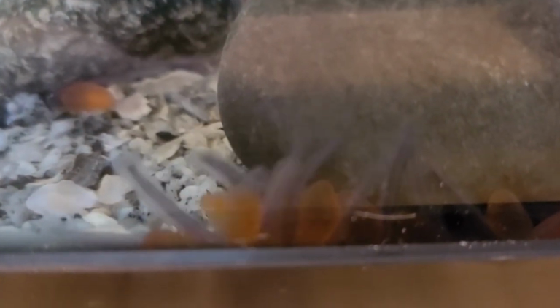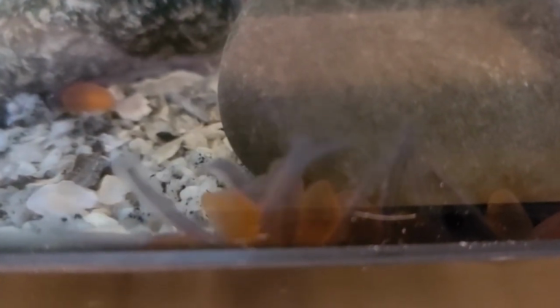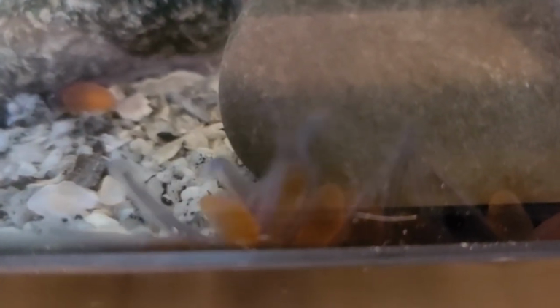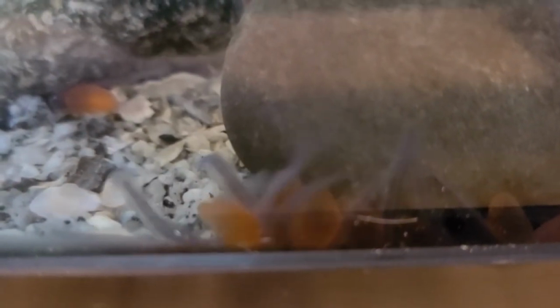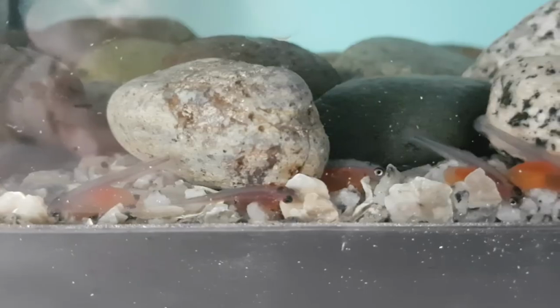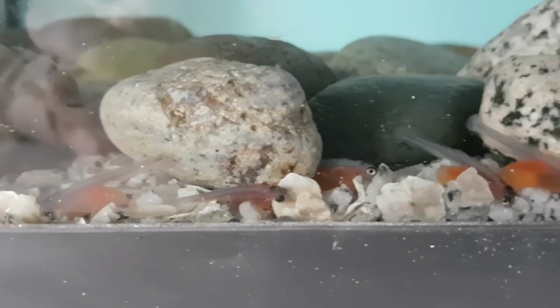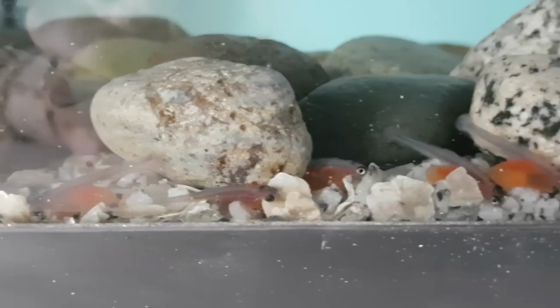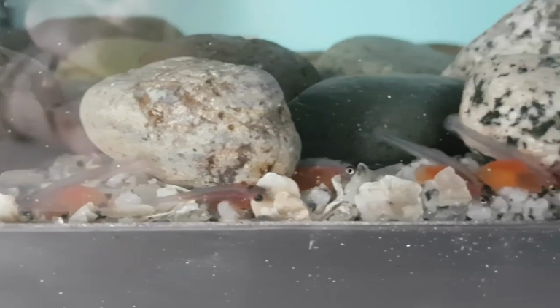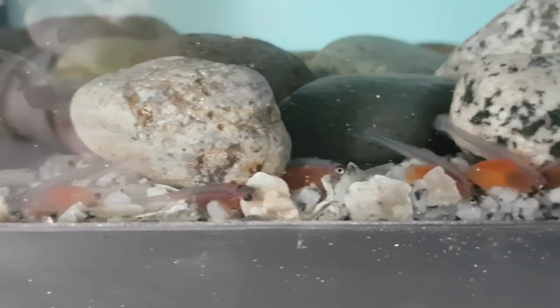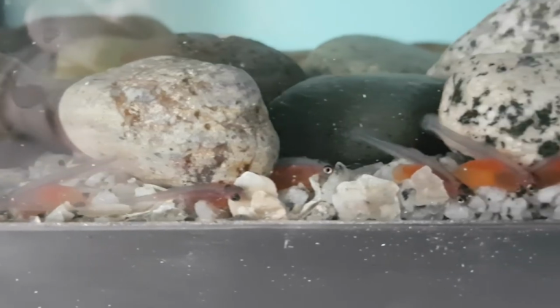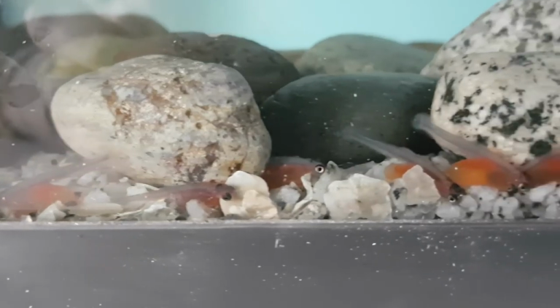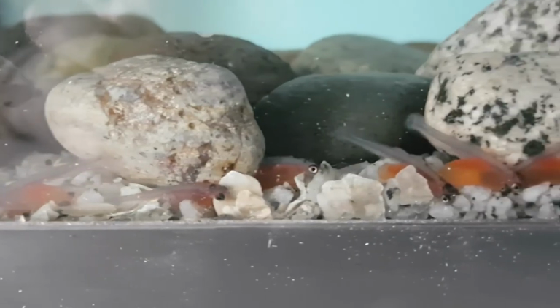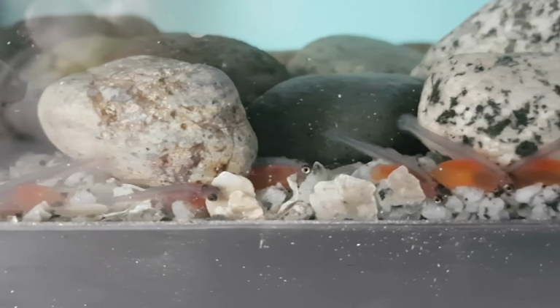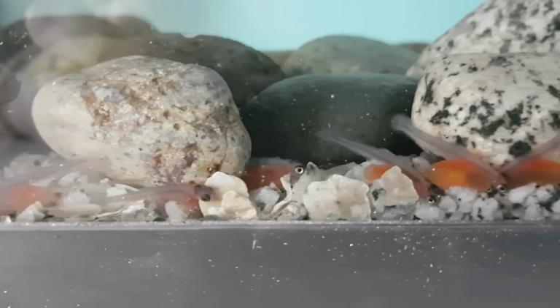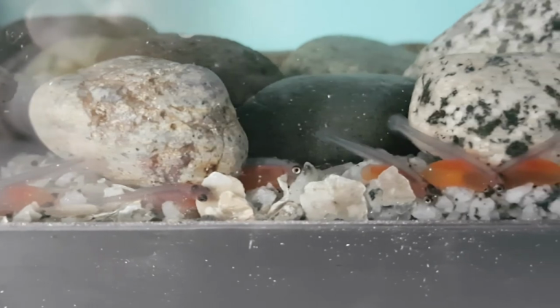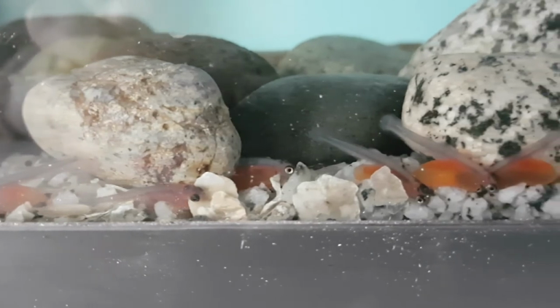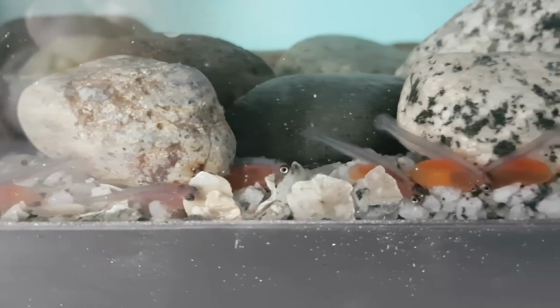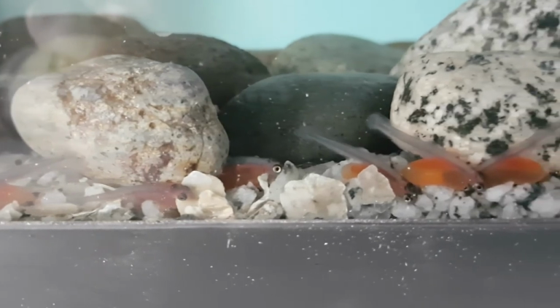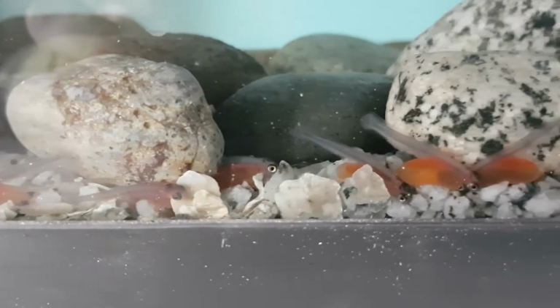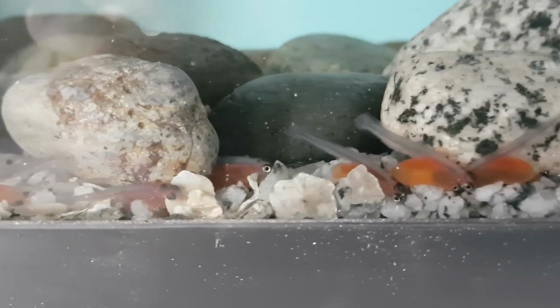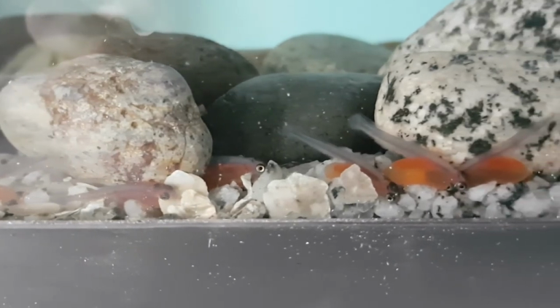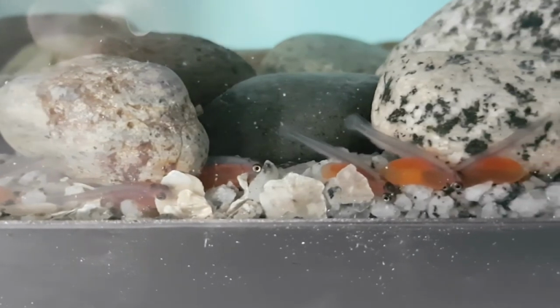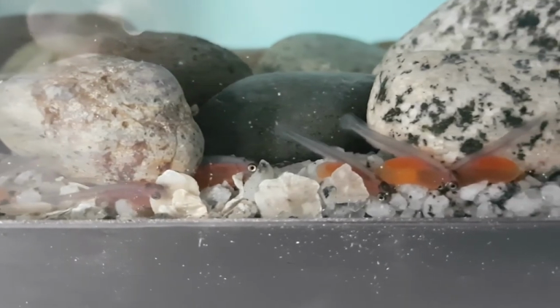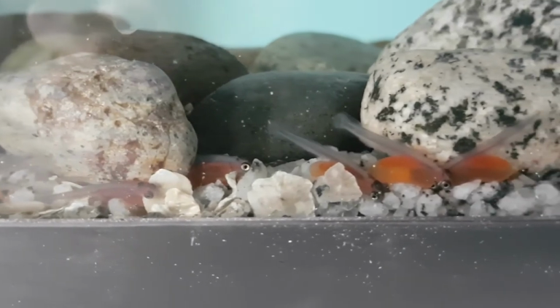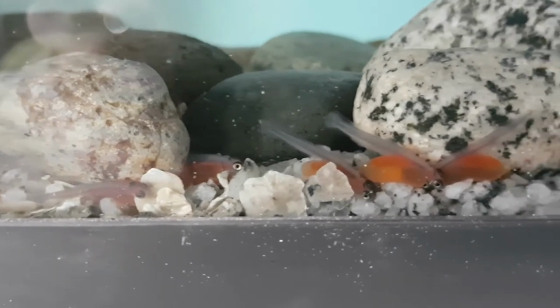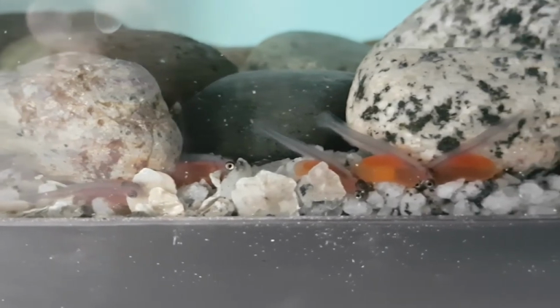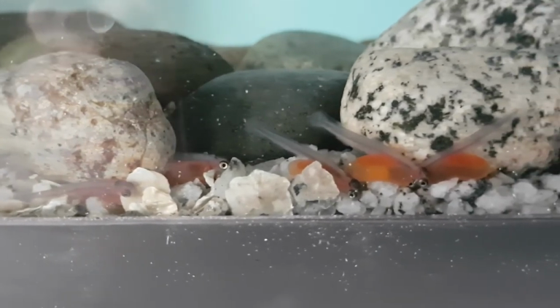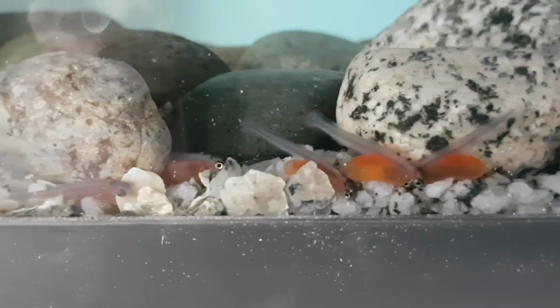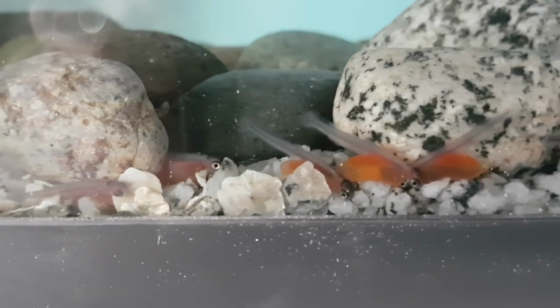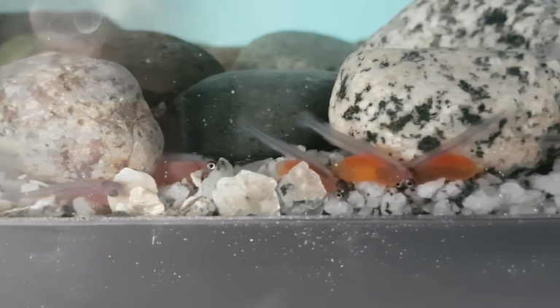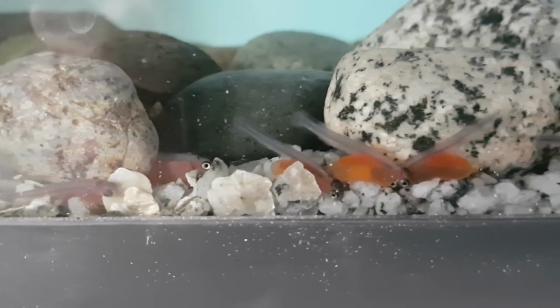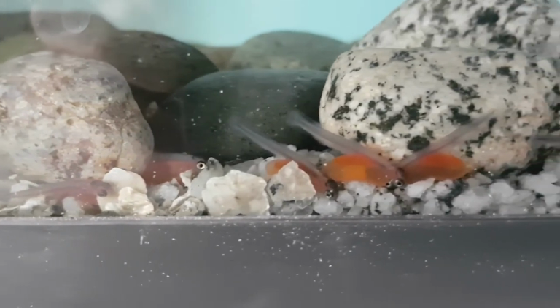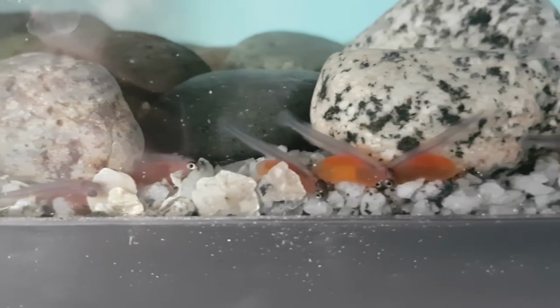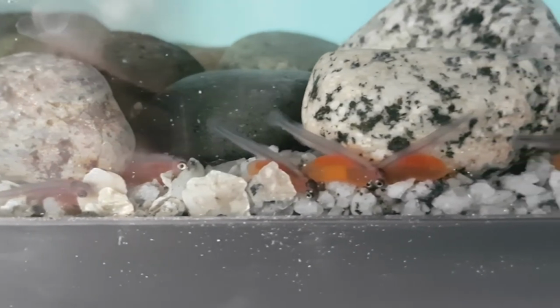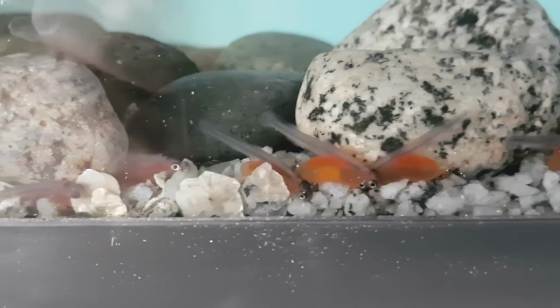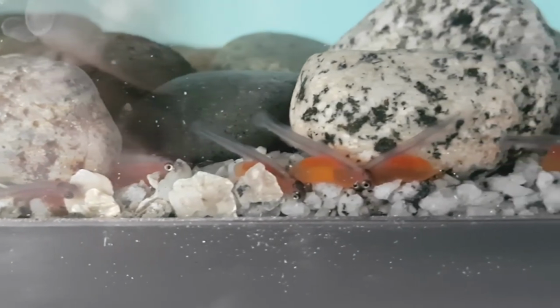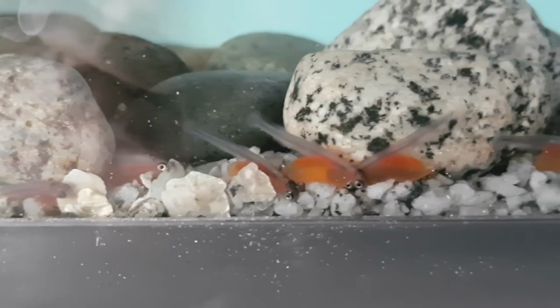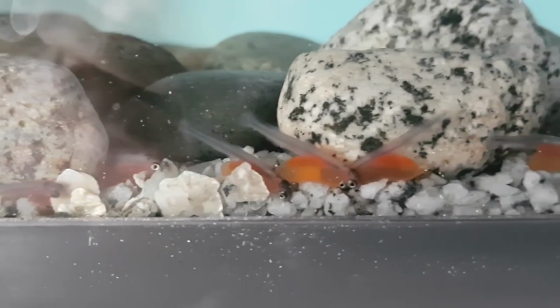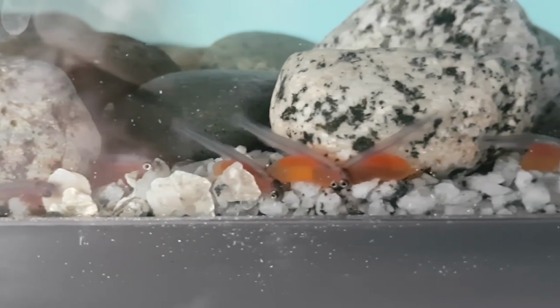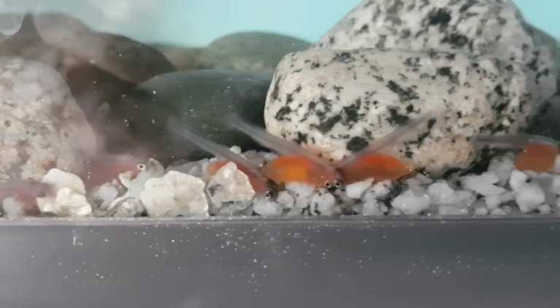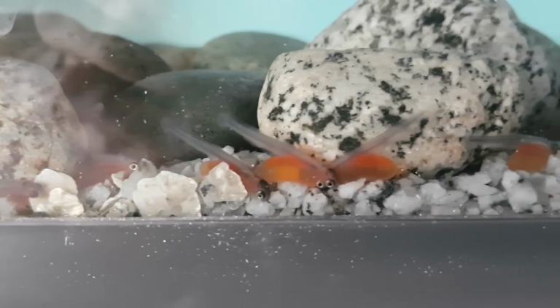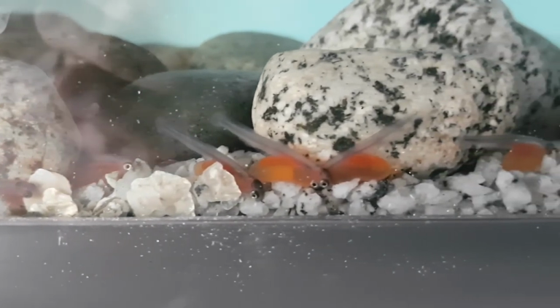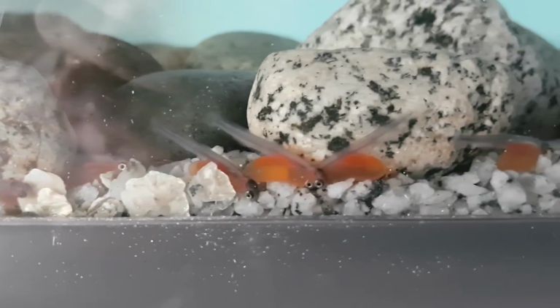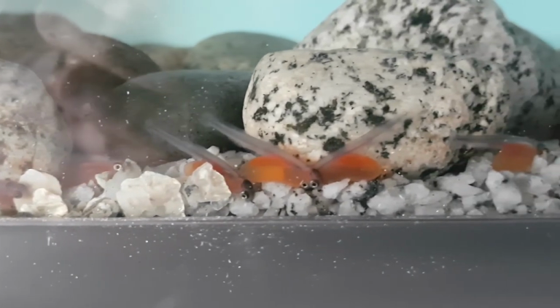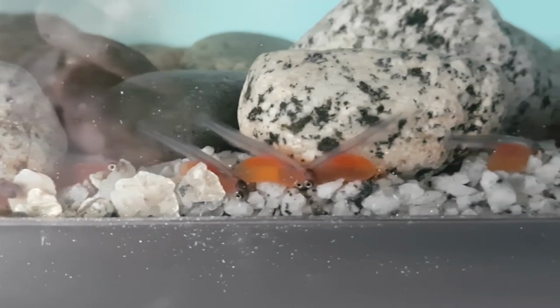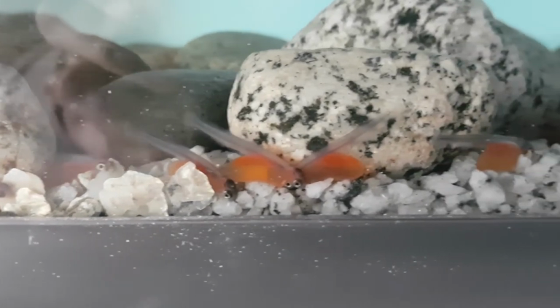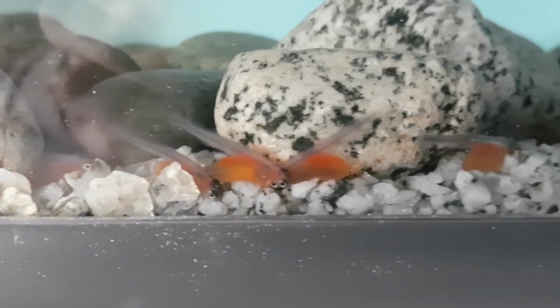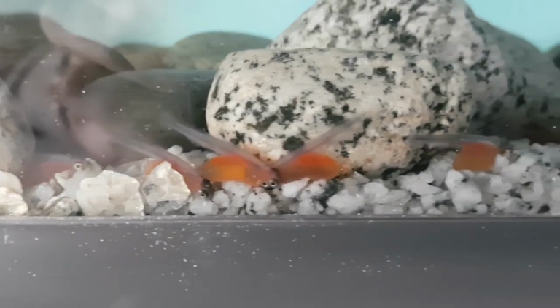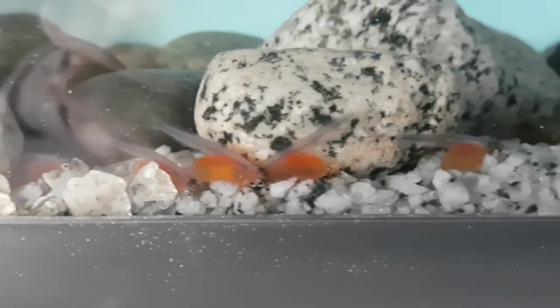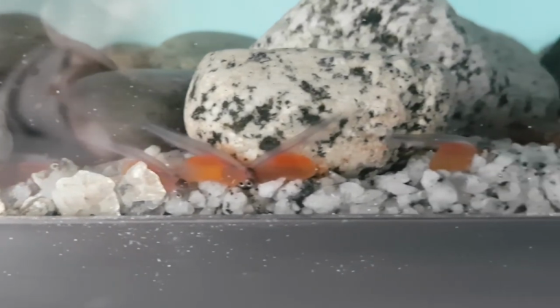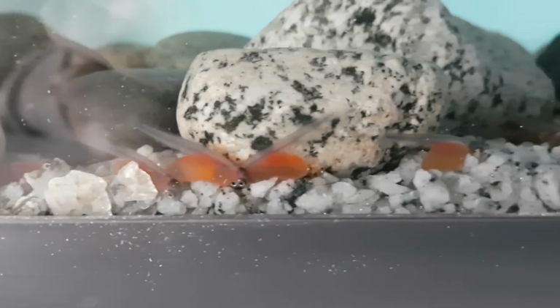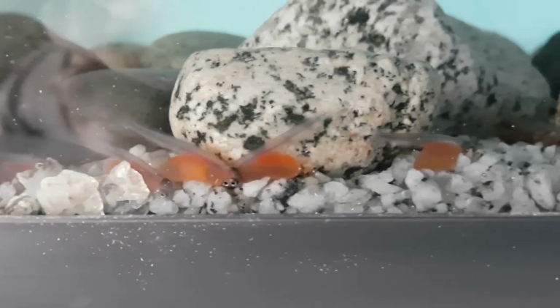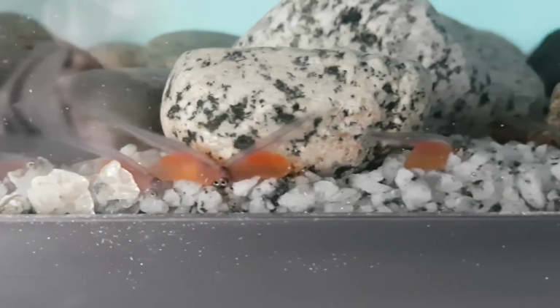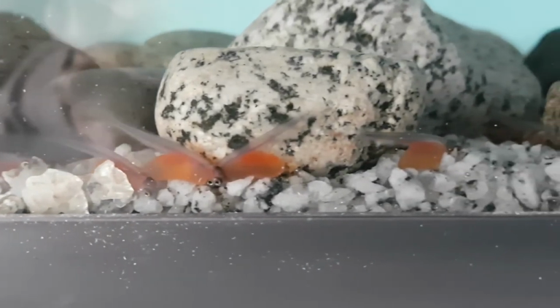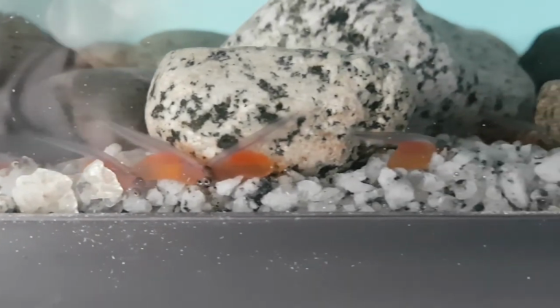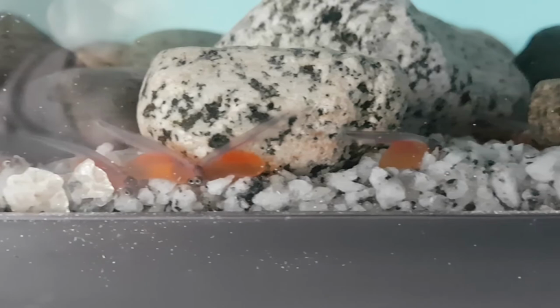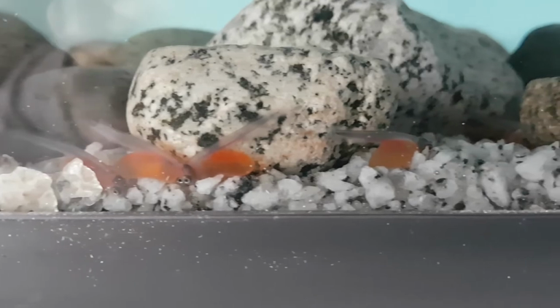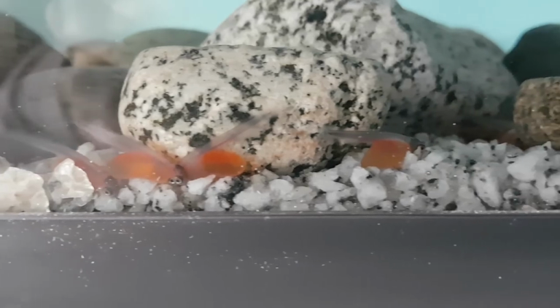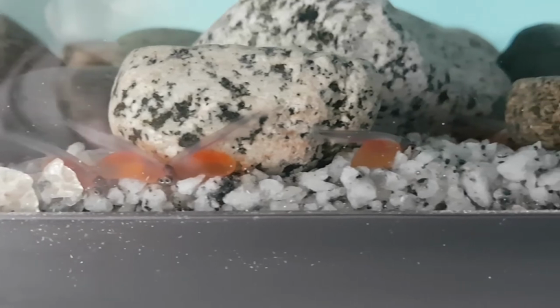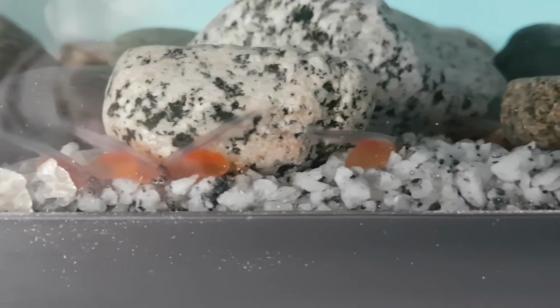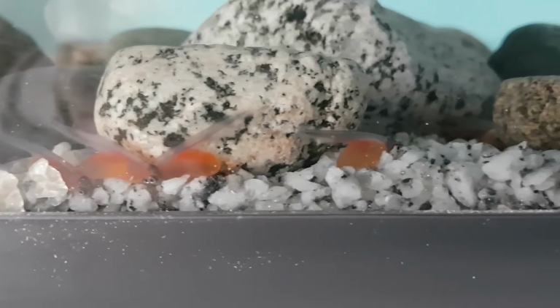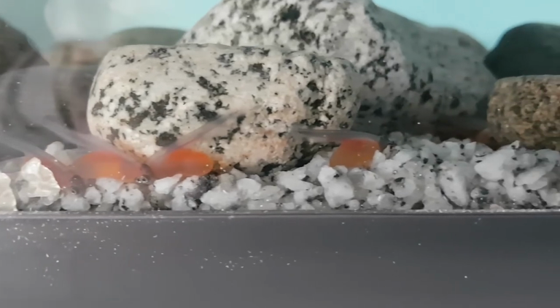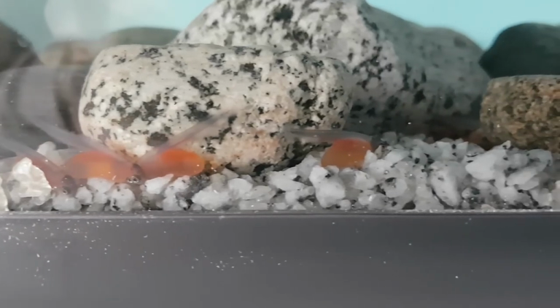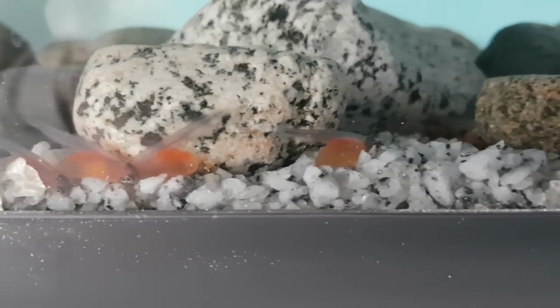We'll check back in on our Alevin as they continue to grow and turn into fry and begin swimming around the tank.